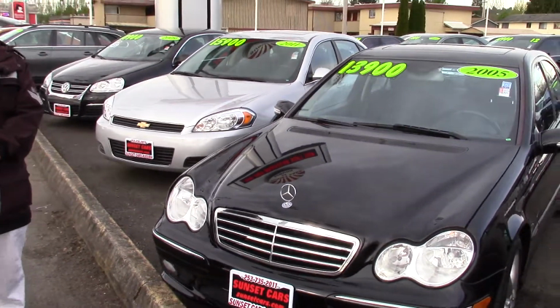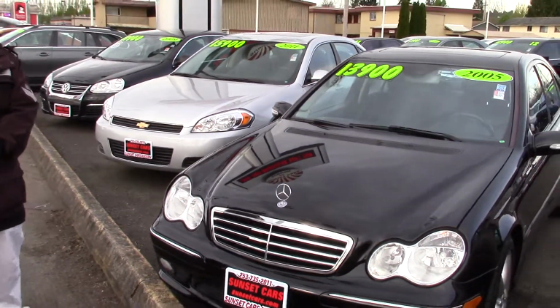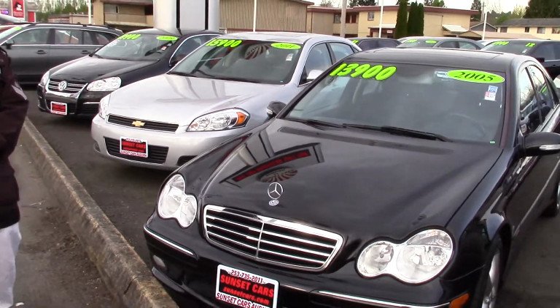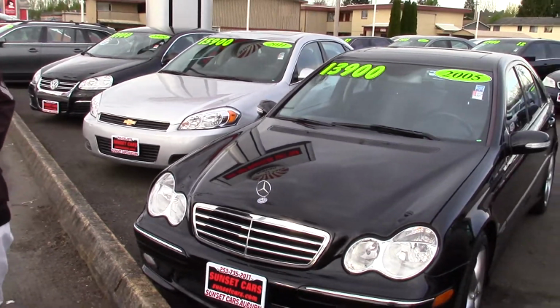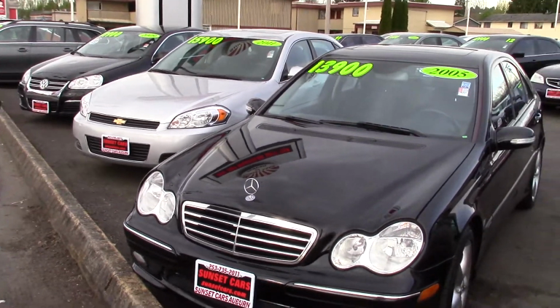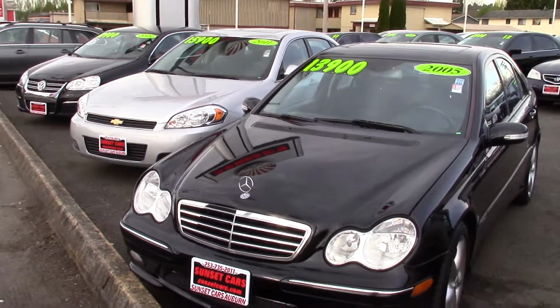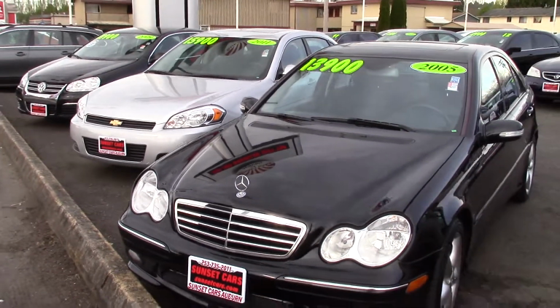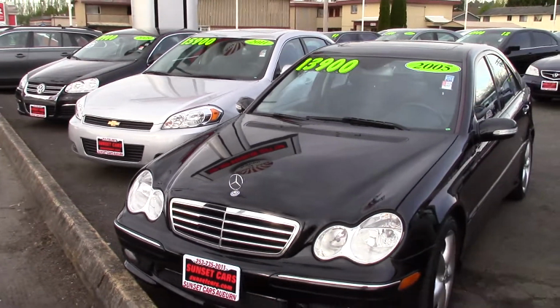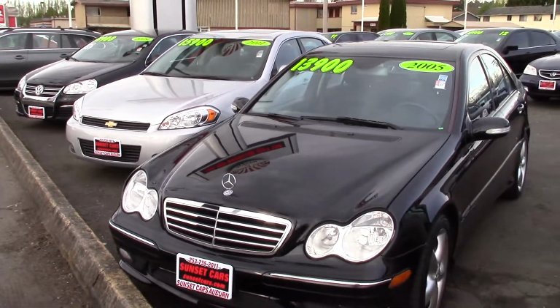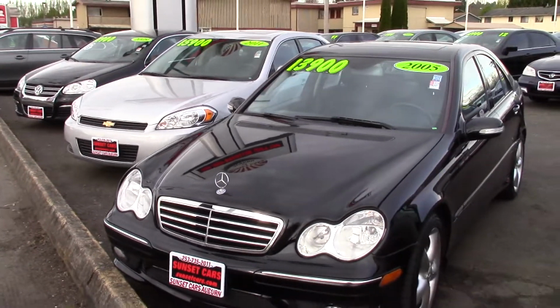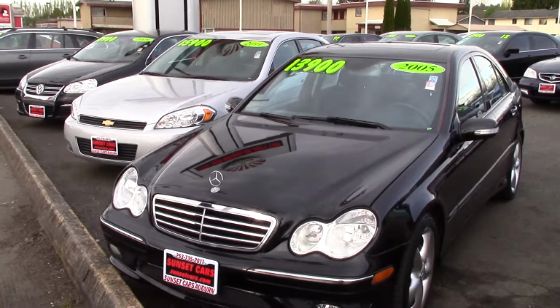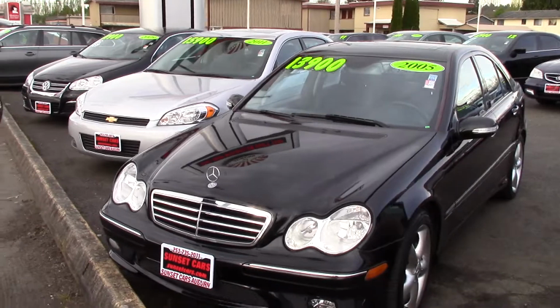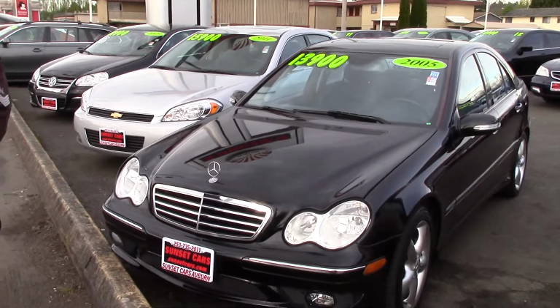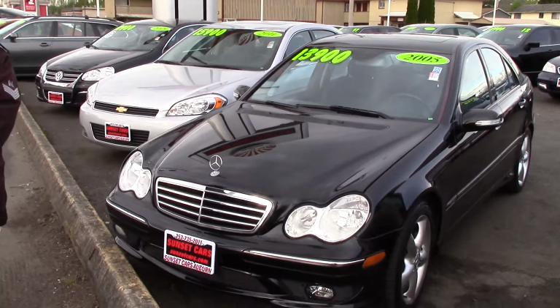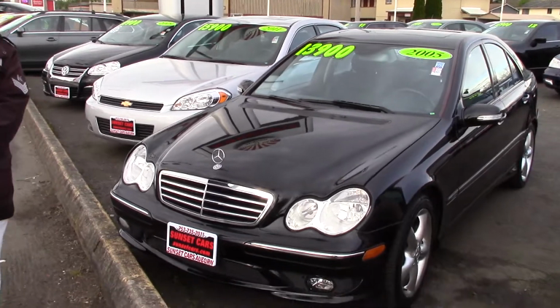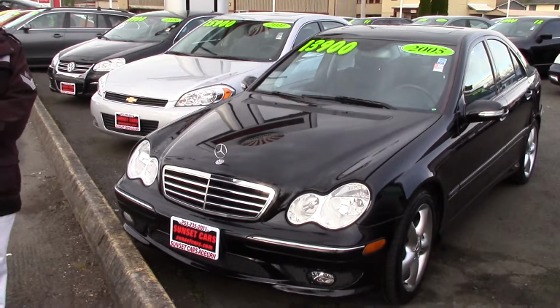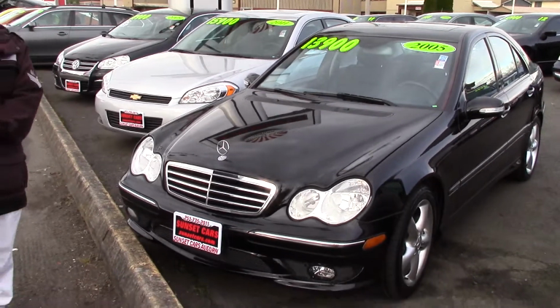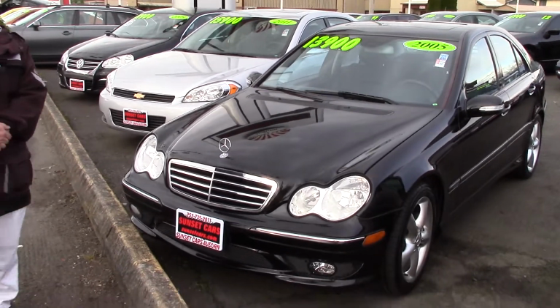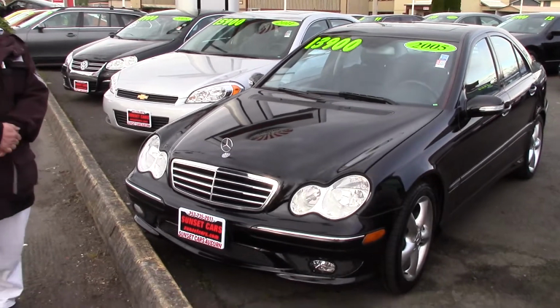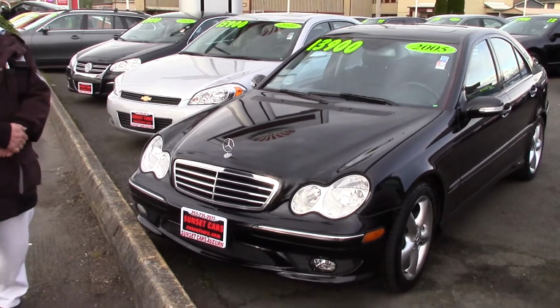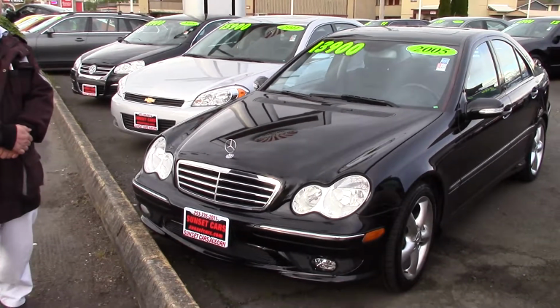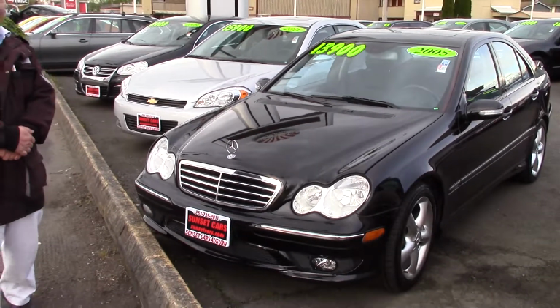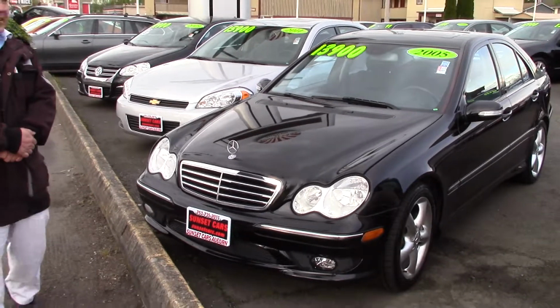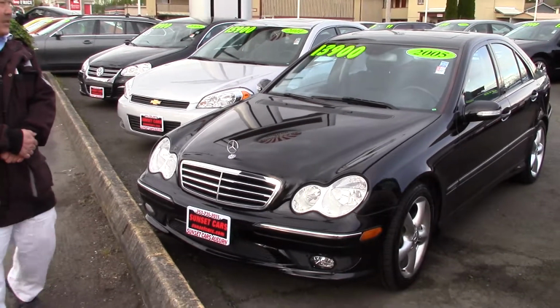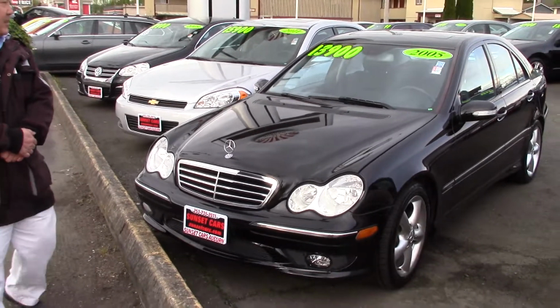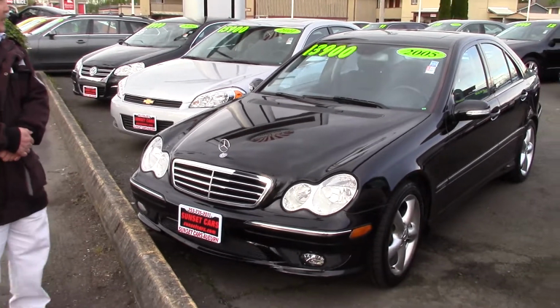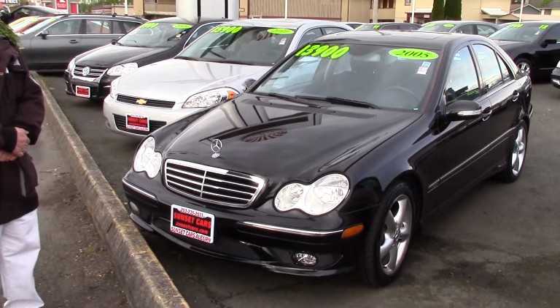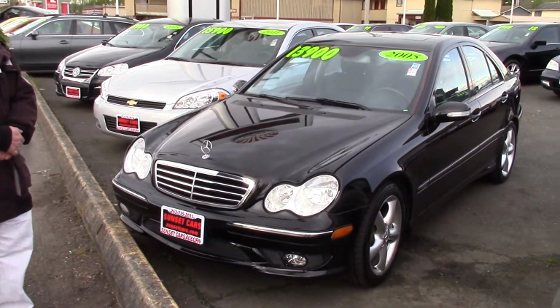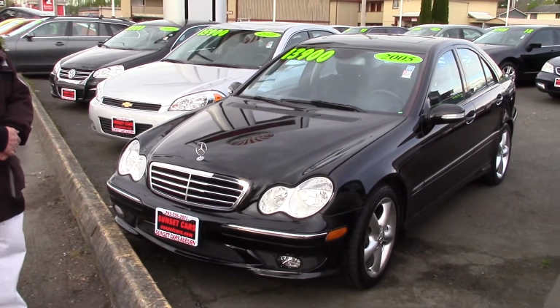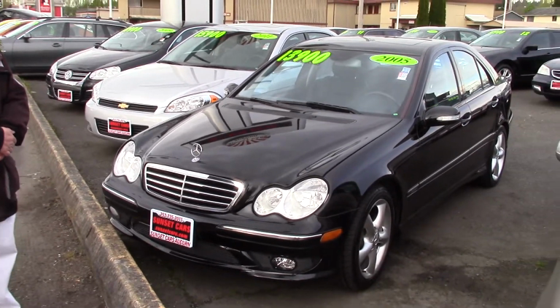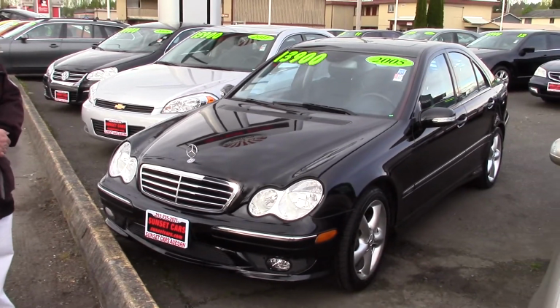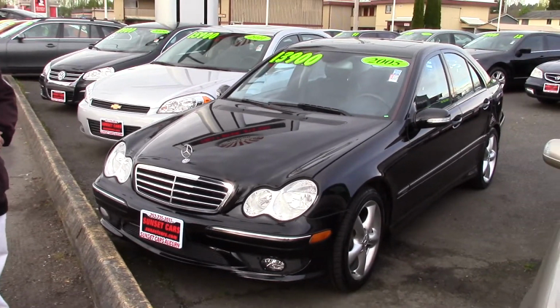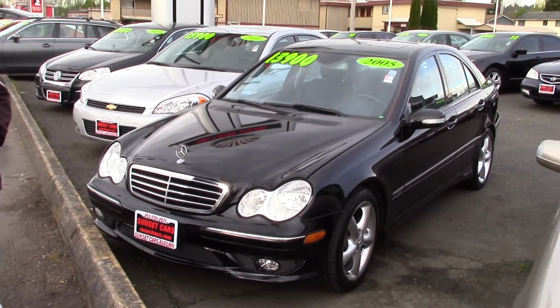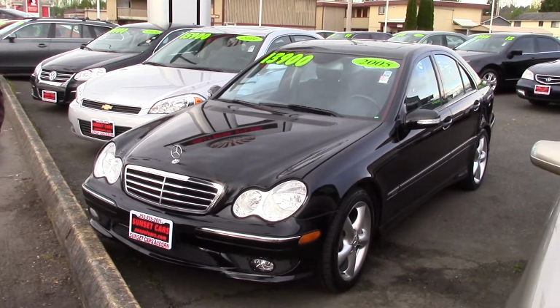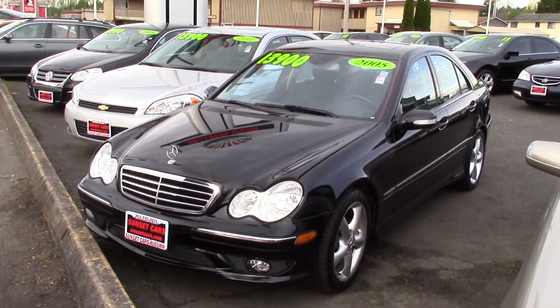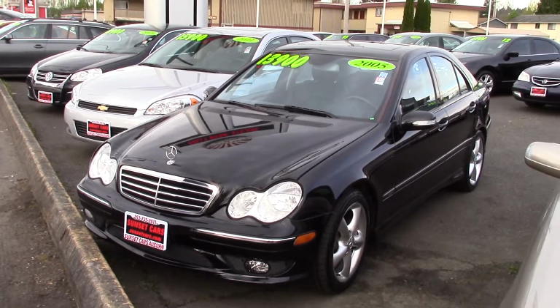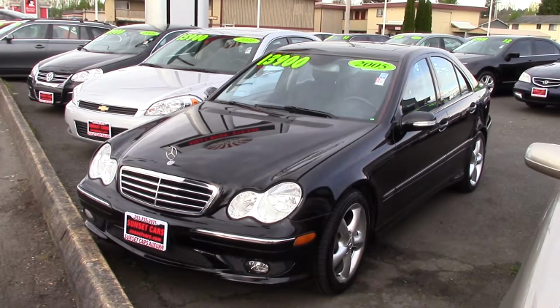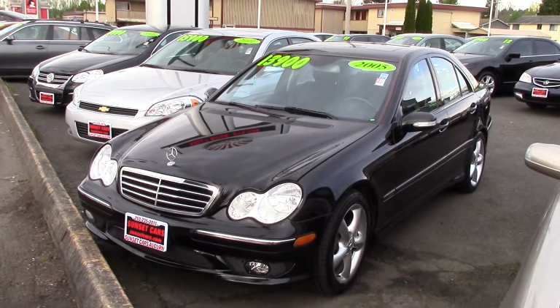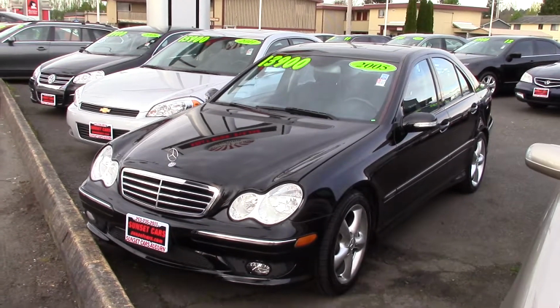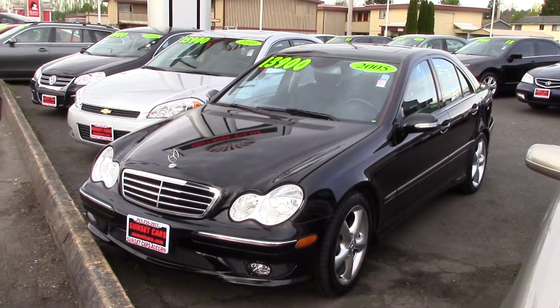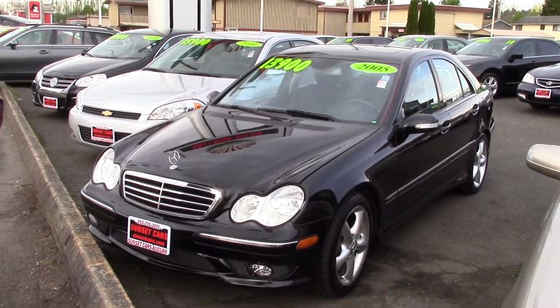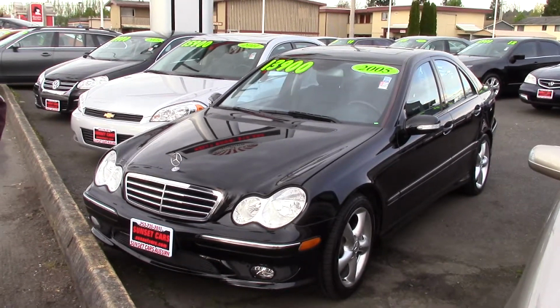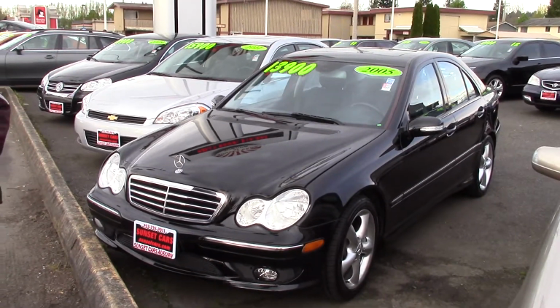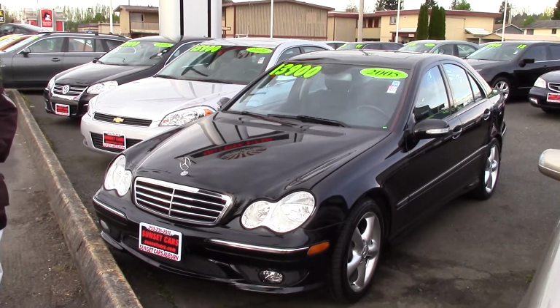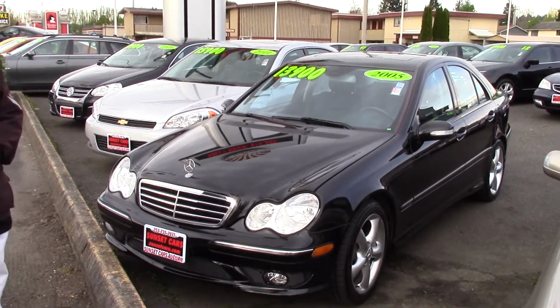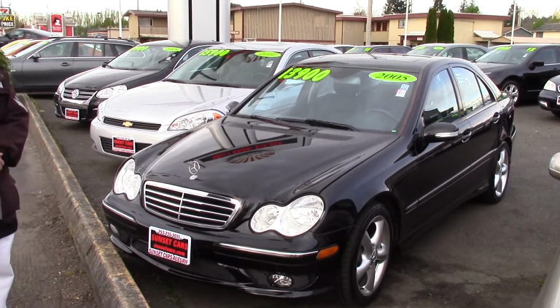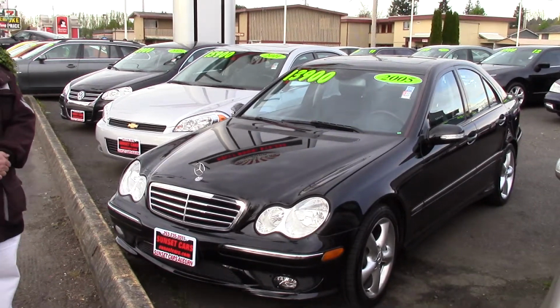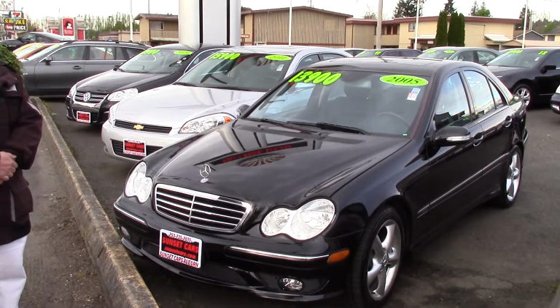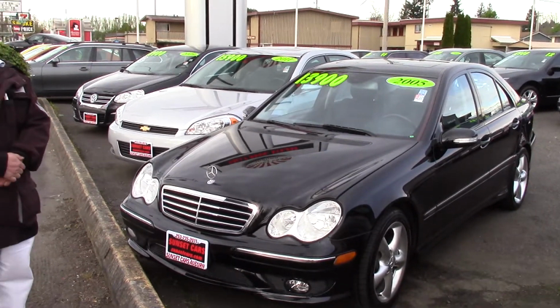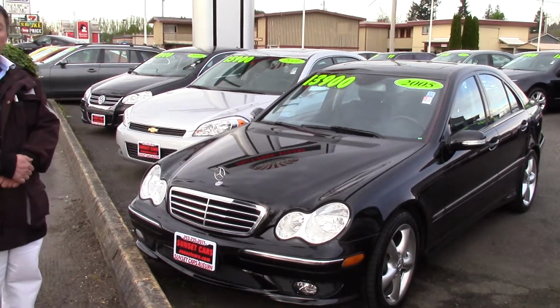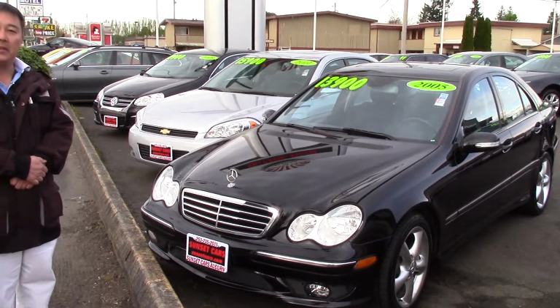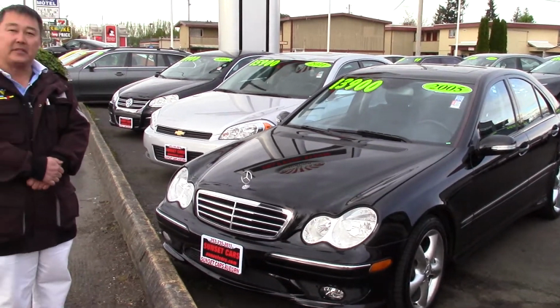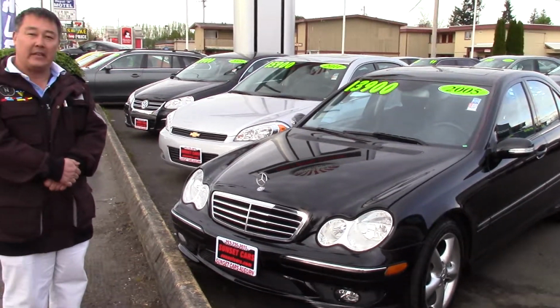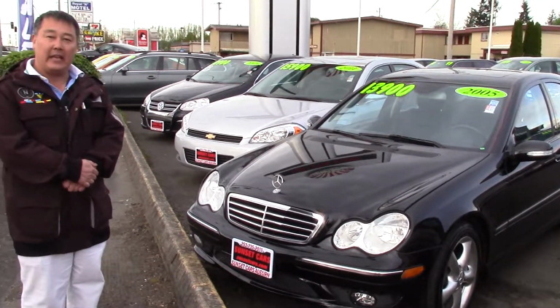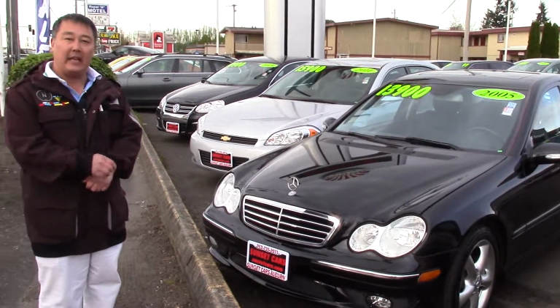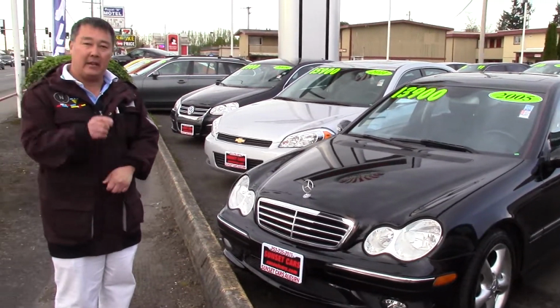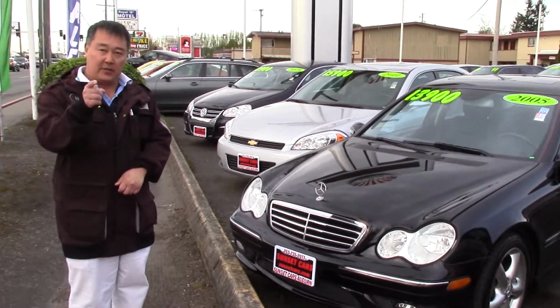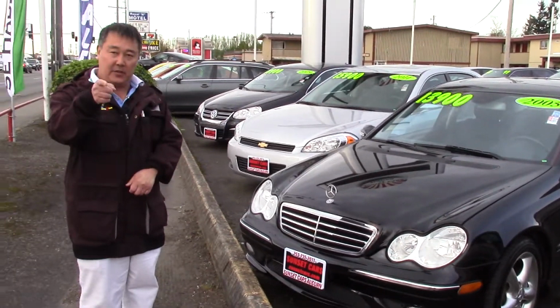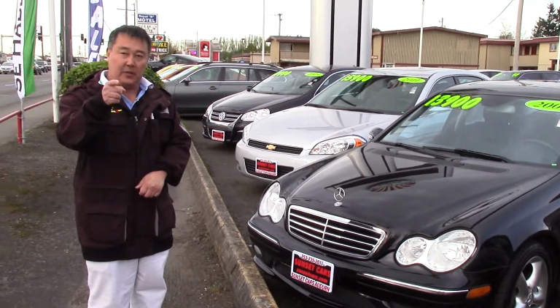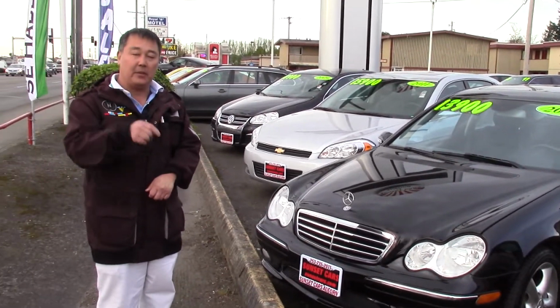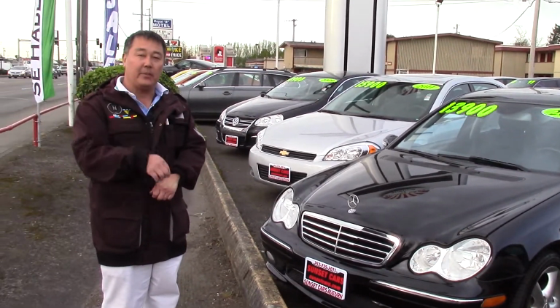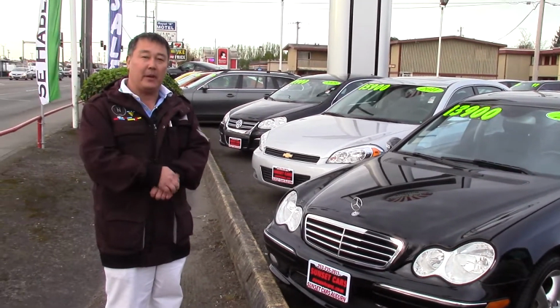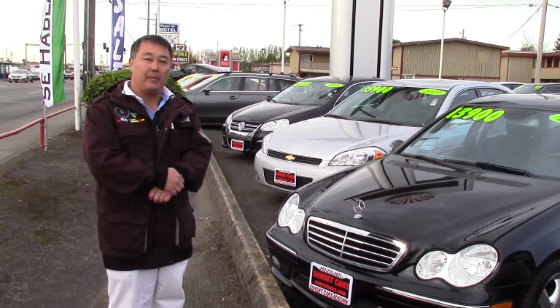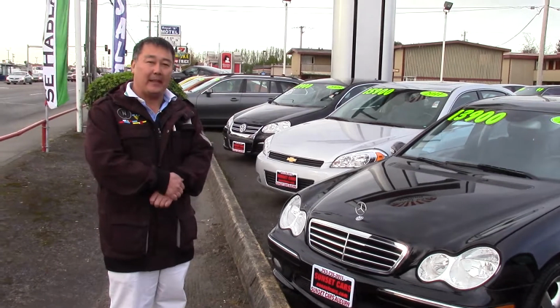Gorgeous, solid, performing, and fuel efficient. Our beautiful C230 Compressor is available today to you, the public.